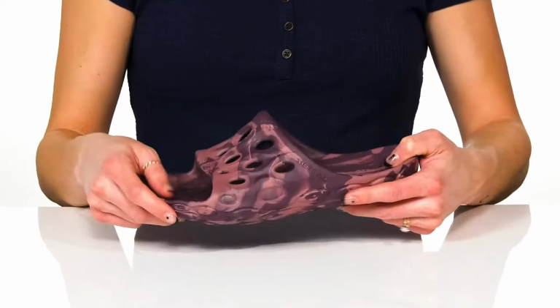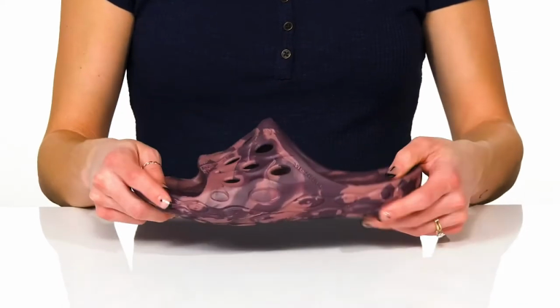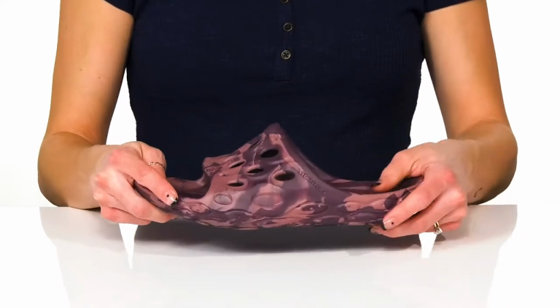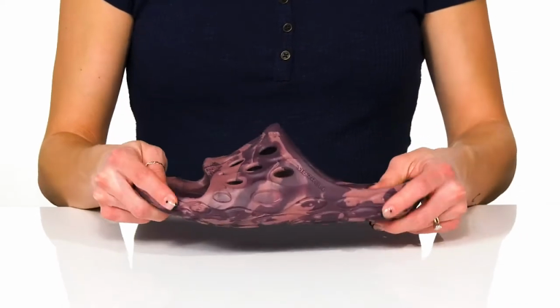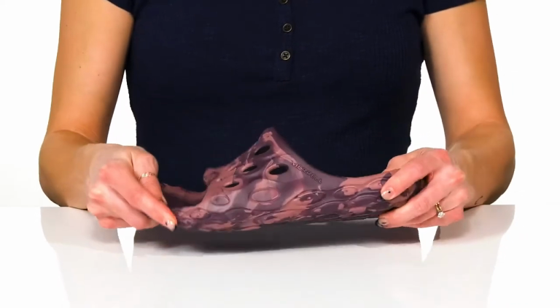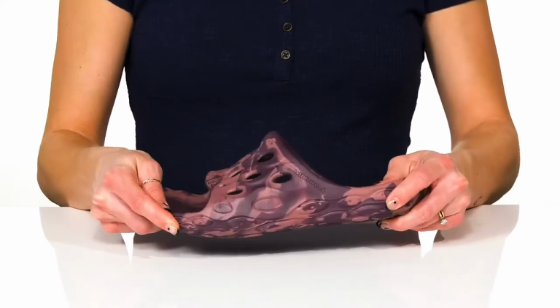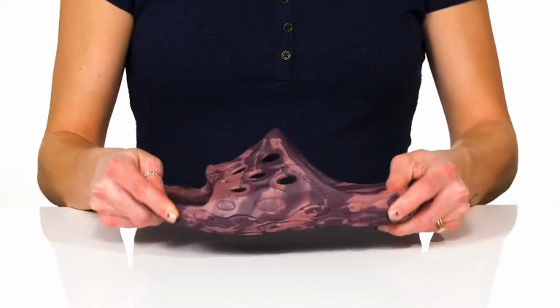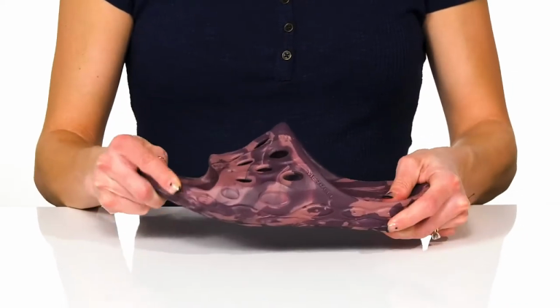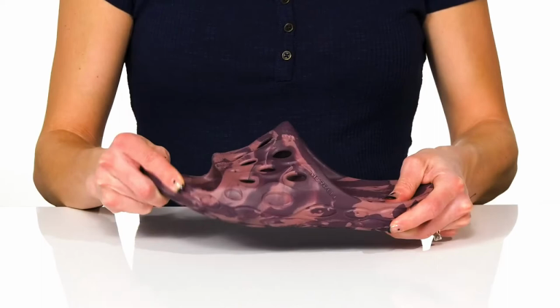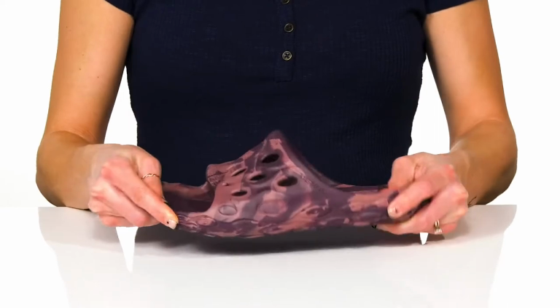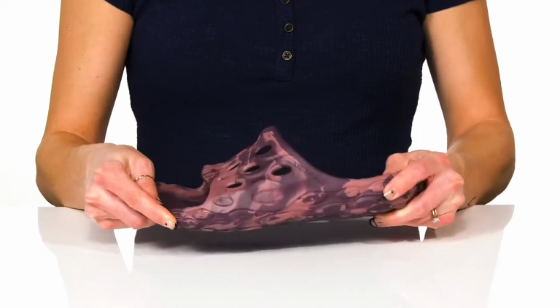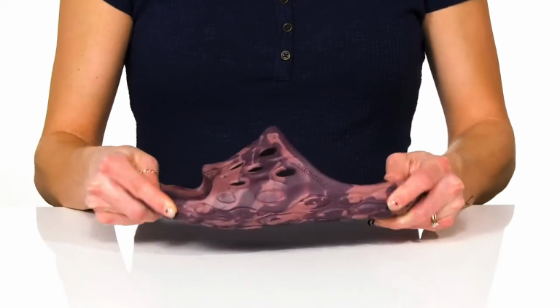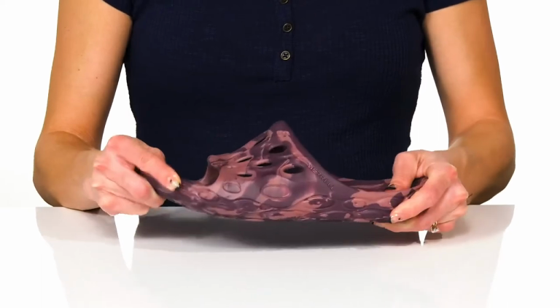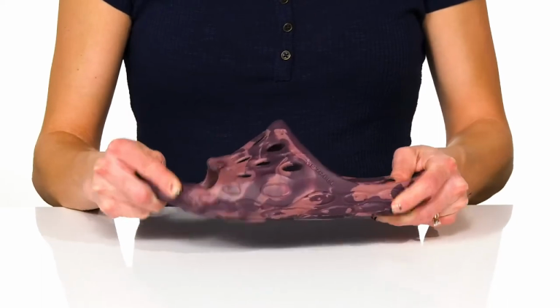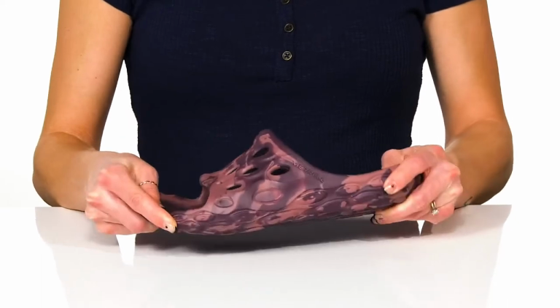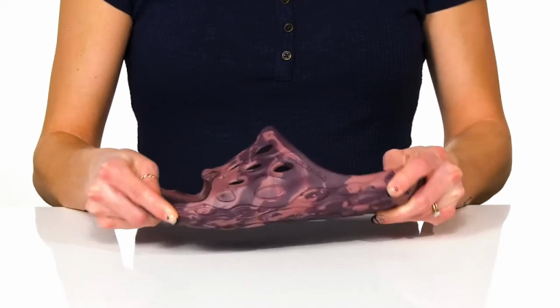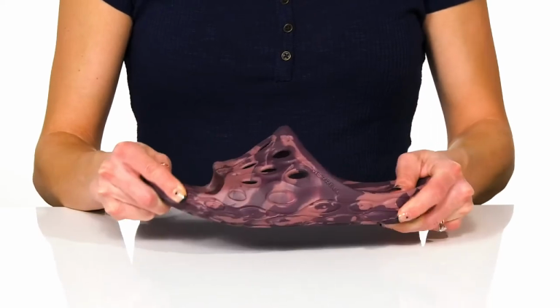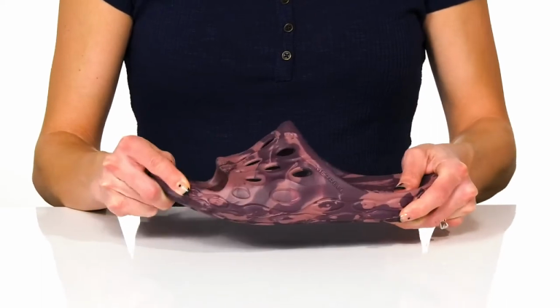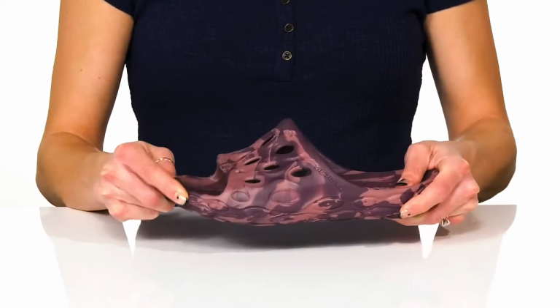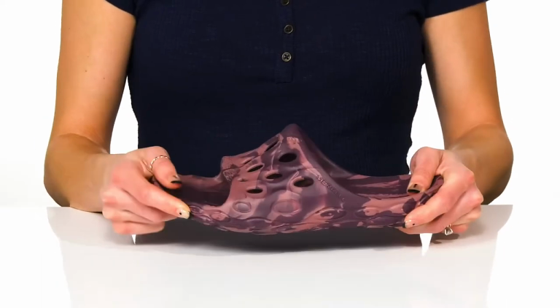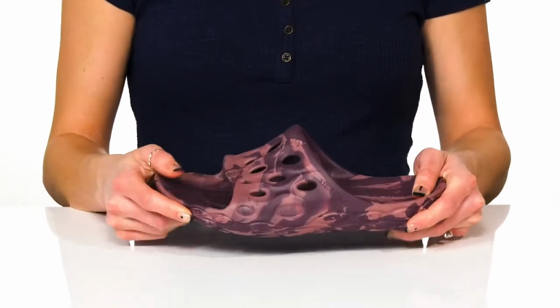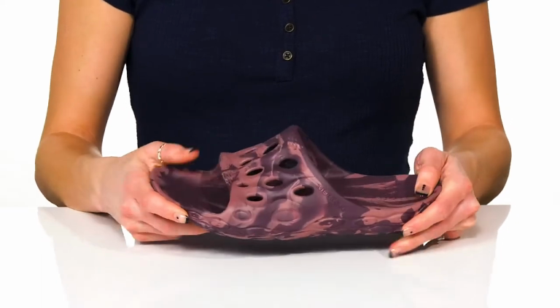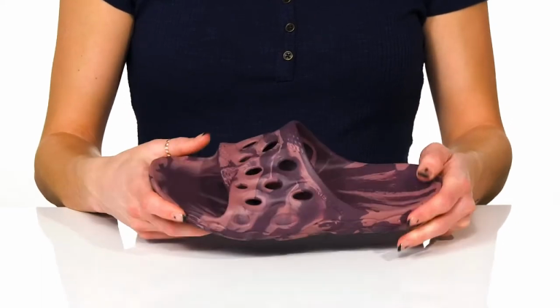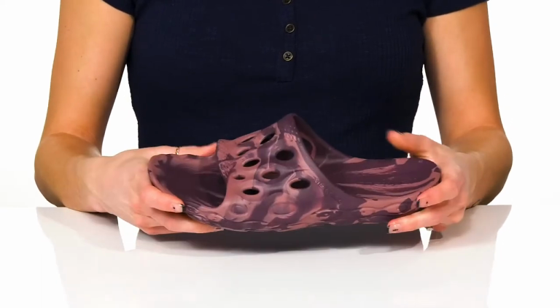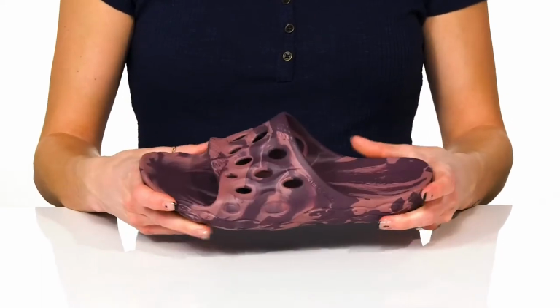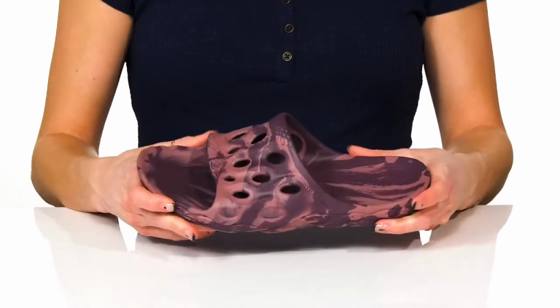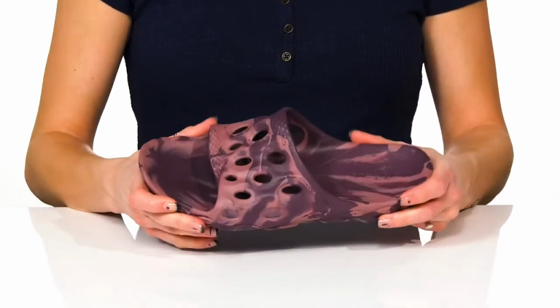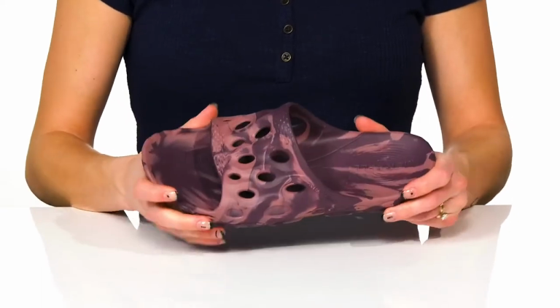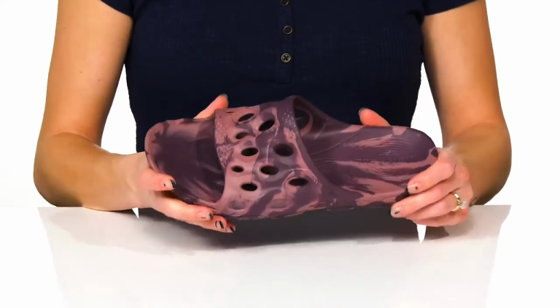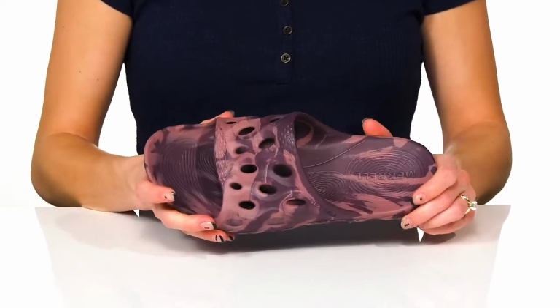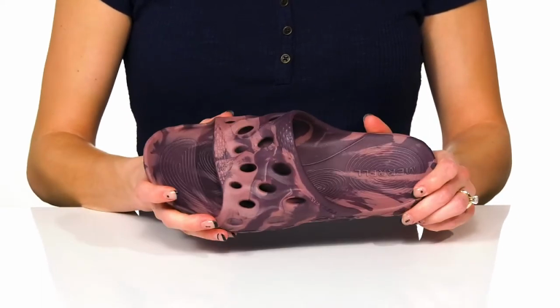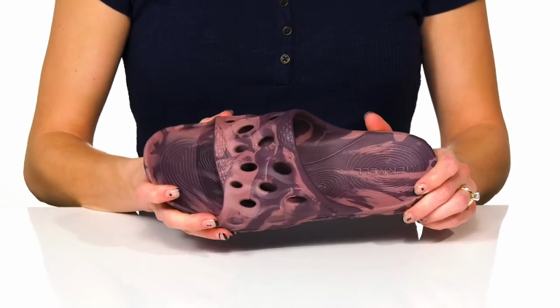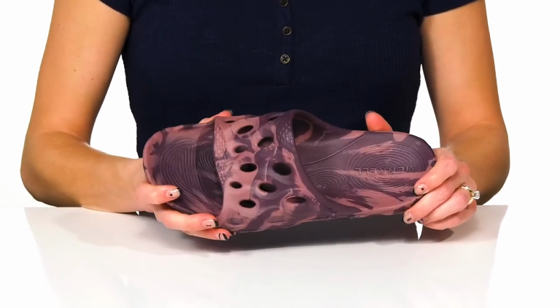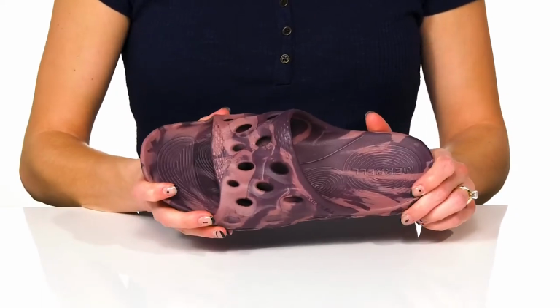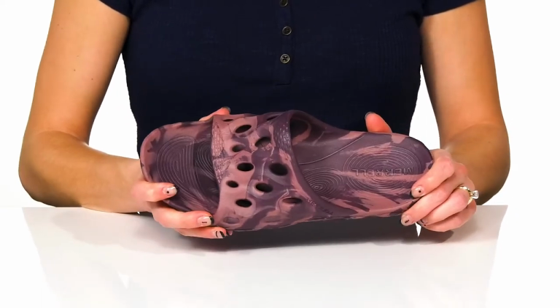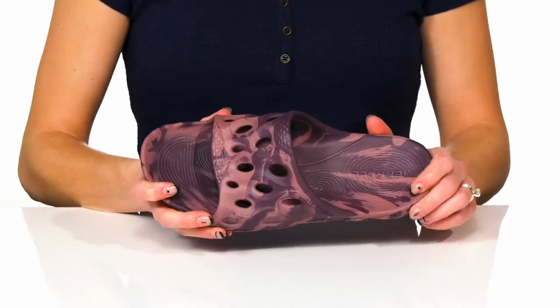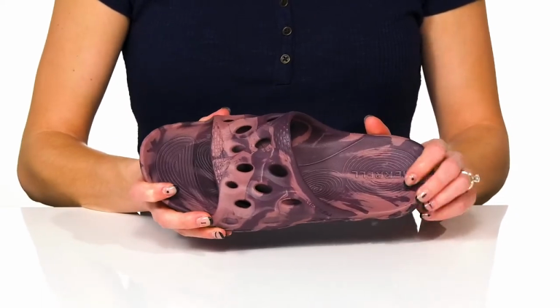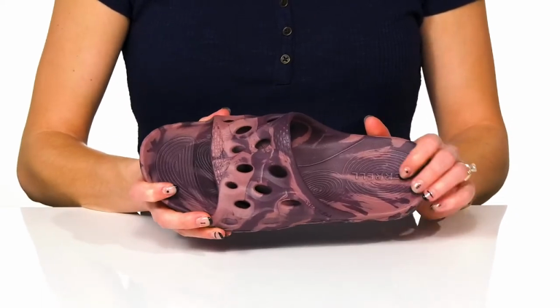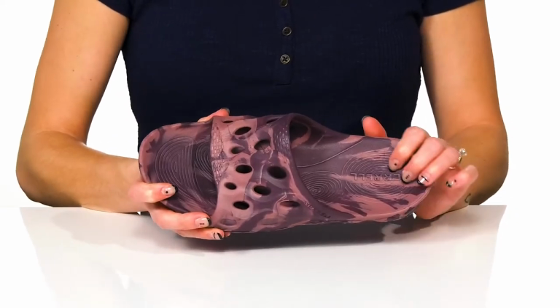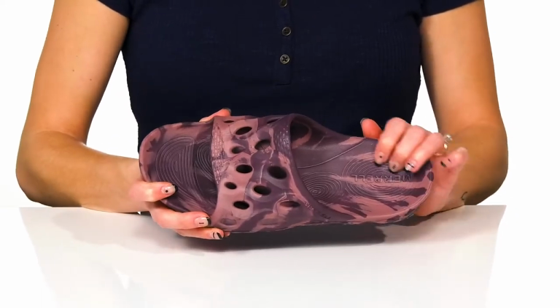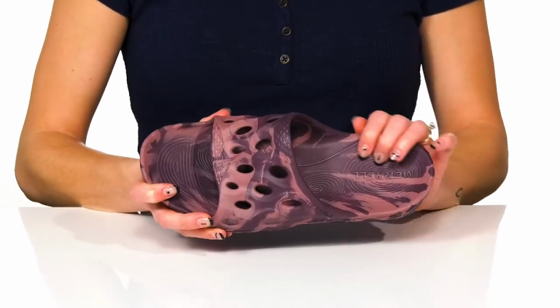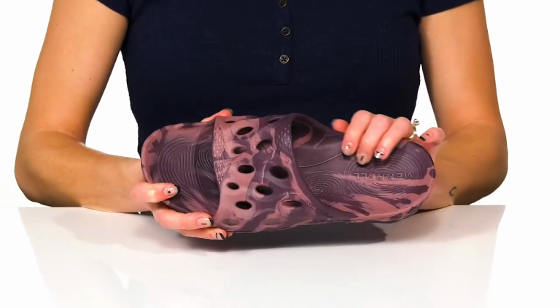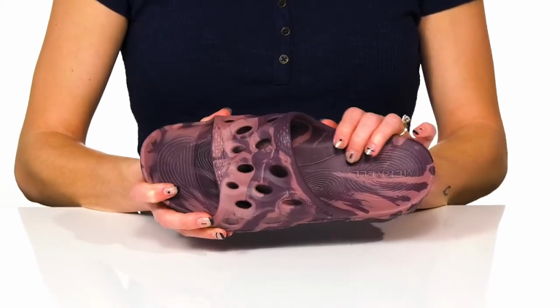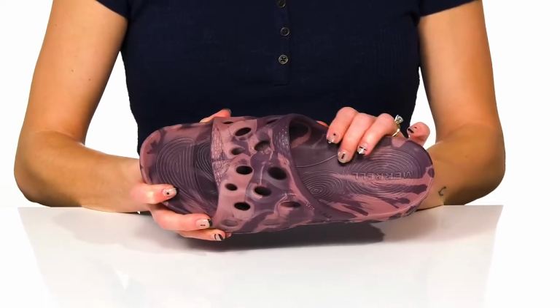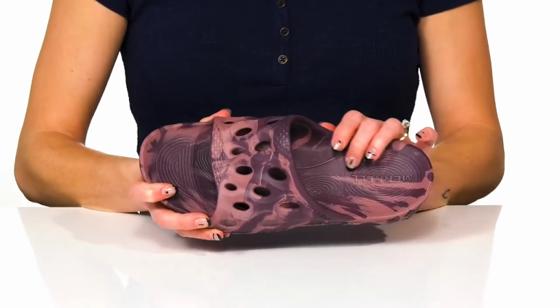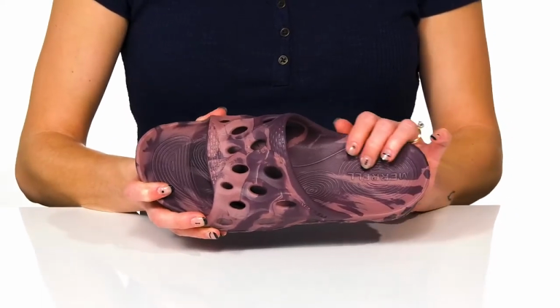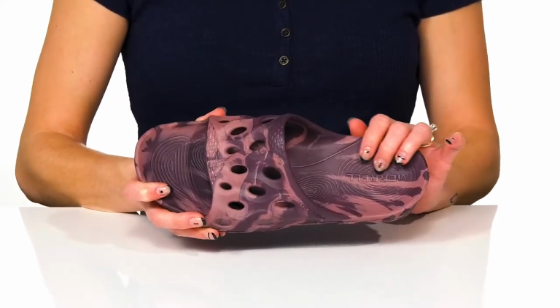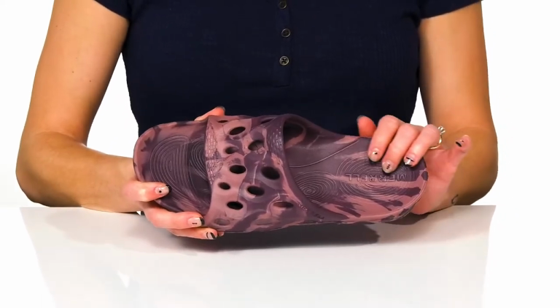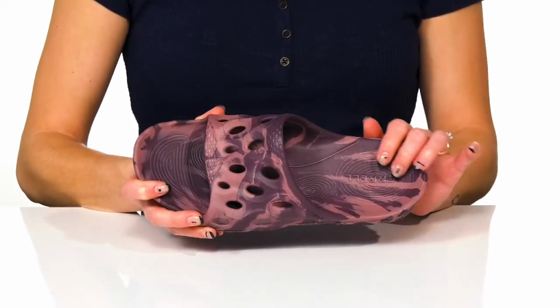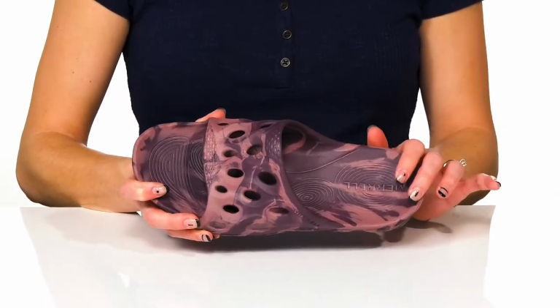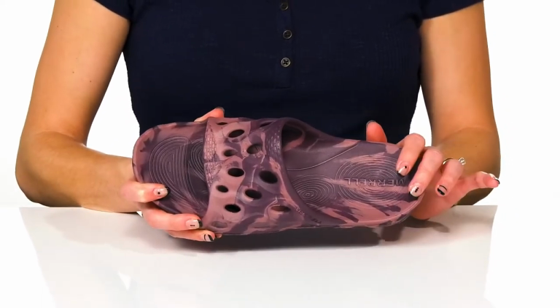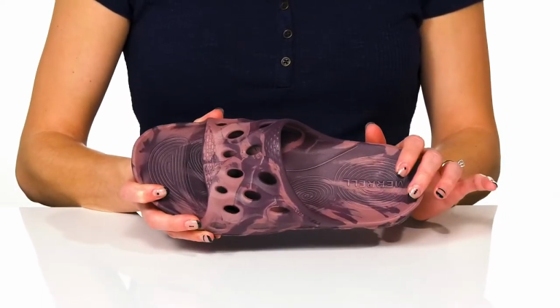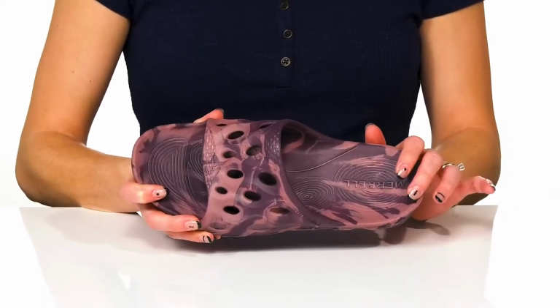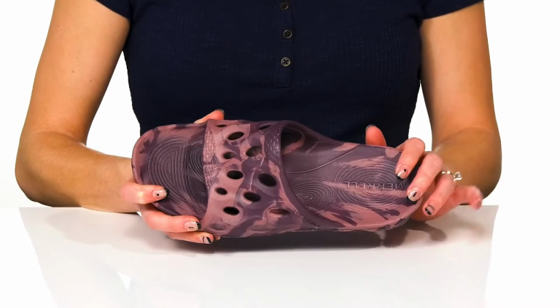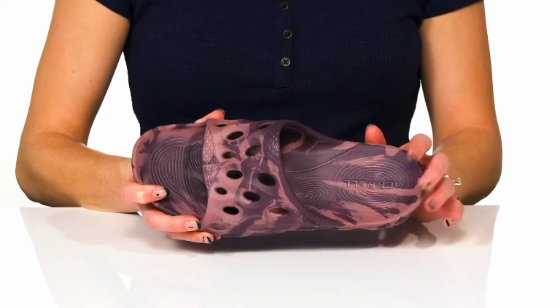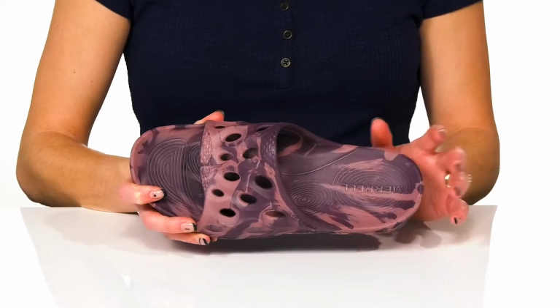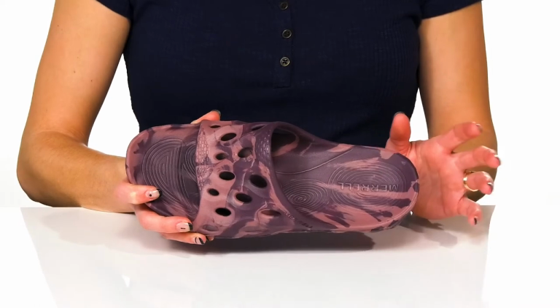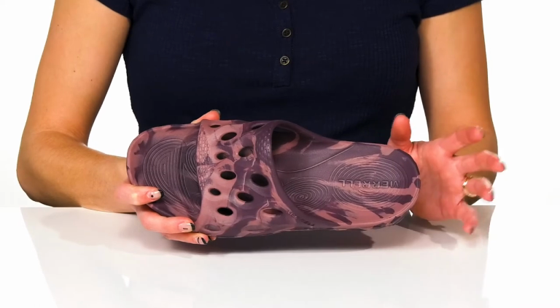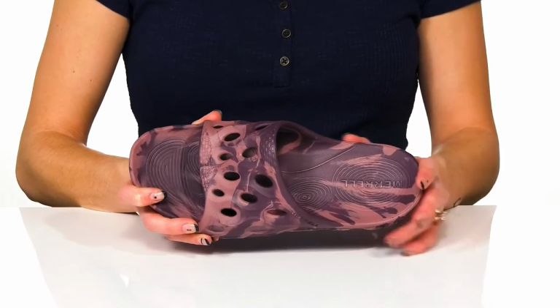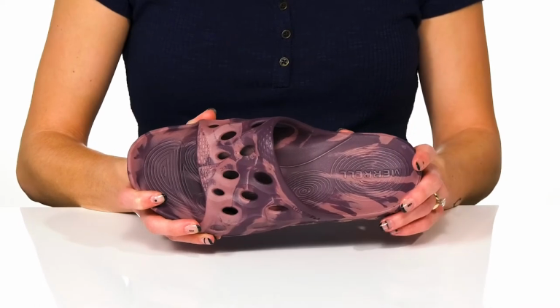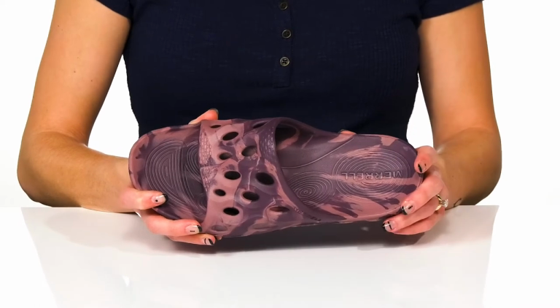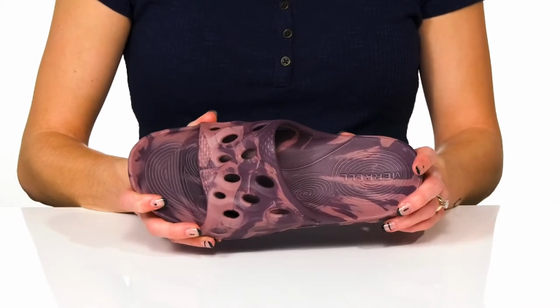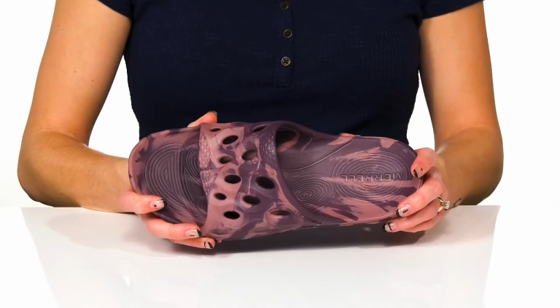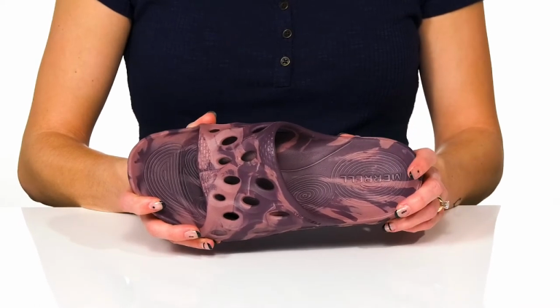They have a very flexible feel to them, and they offer so much breathability with the Gore-Tex technology, which is waterproof.